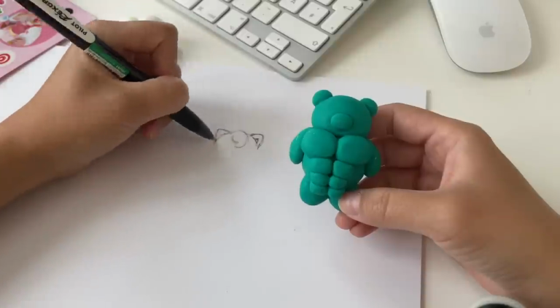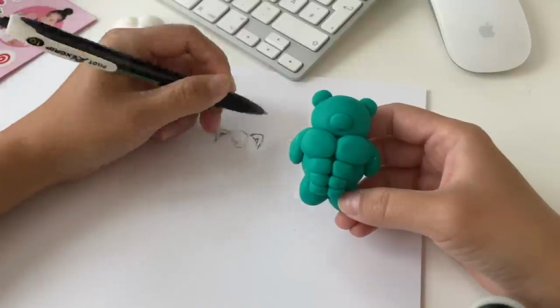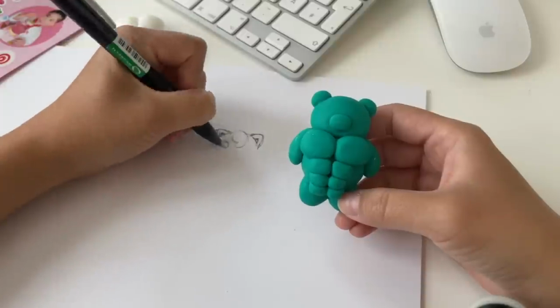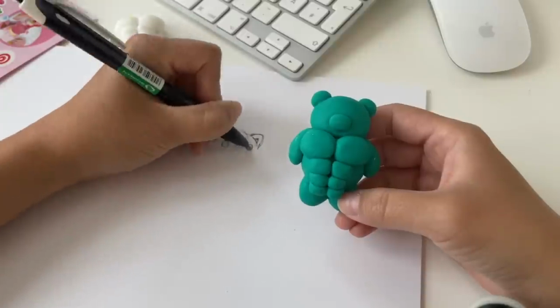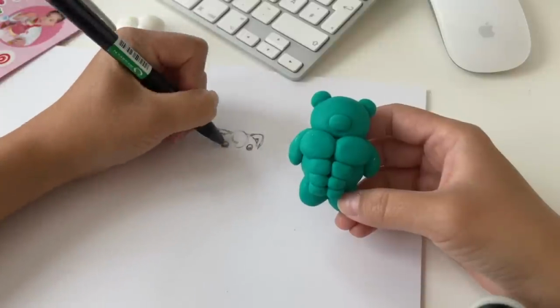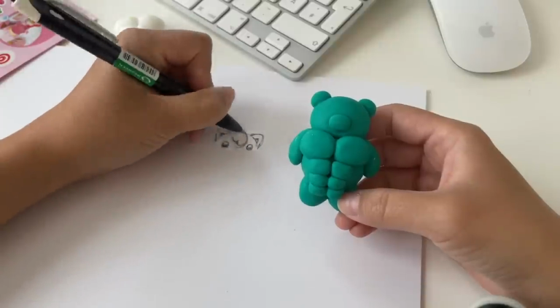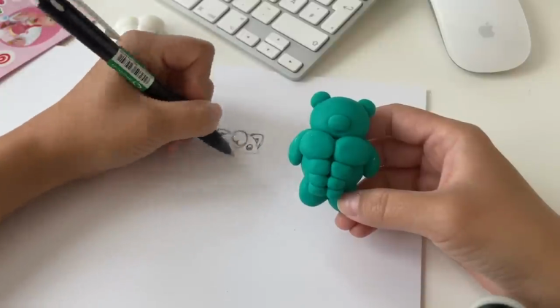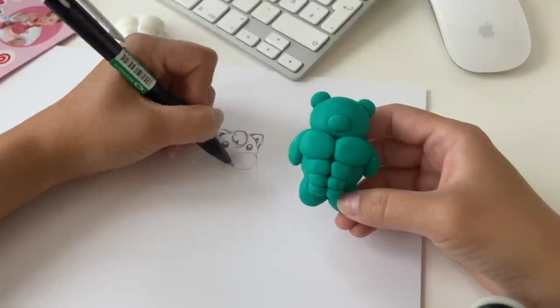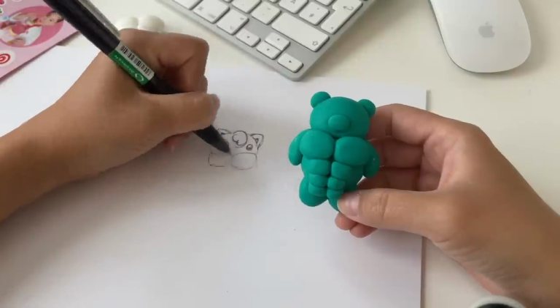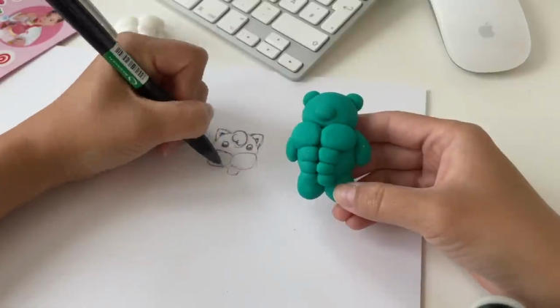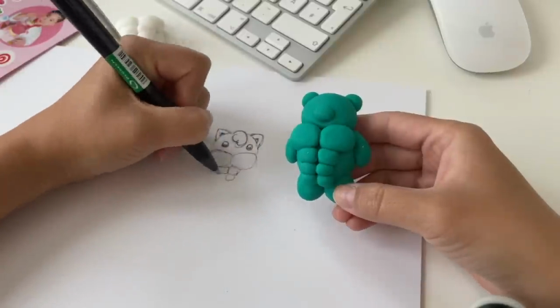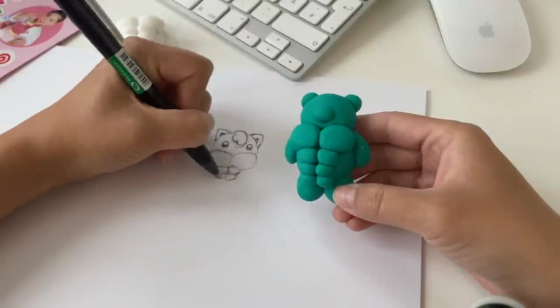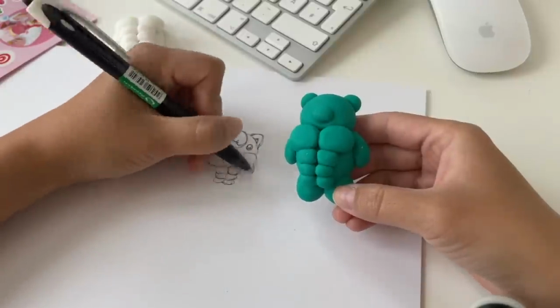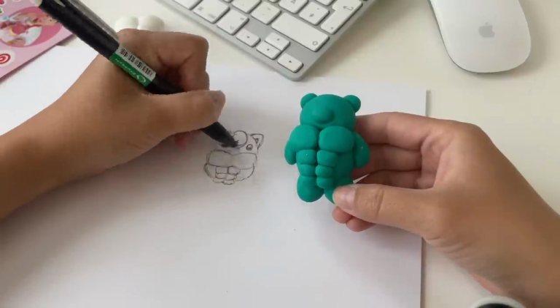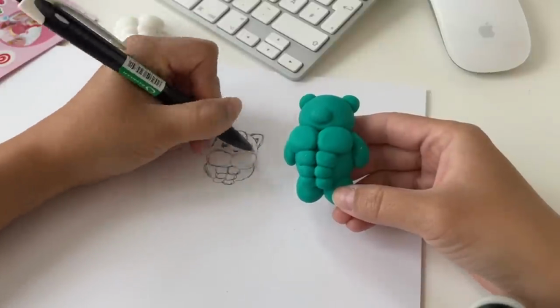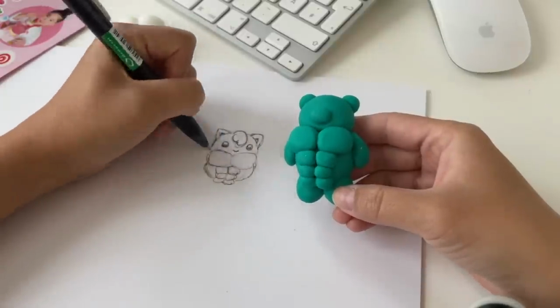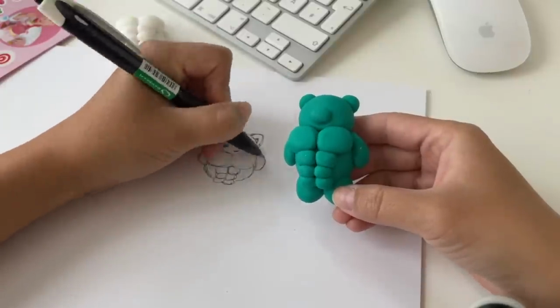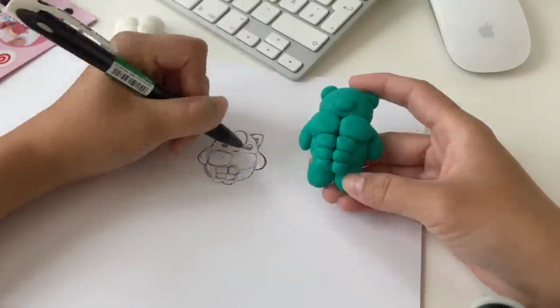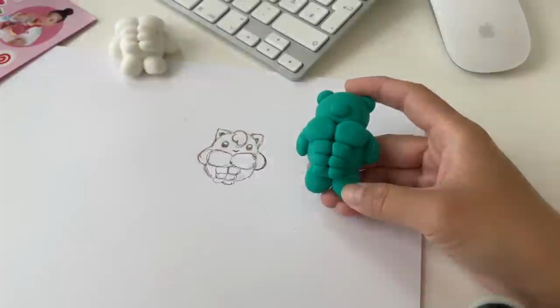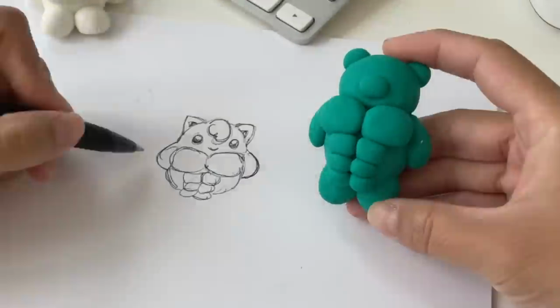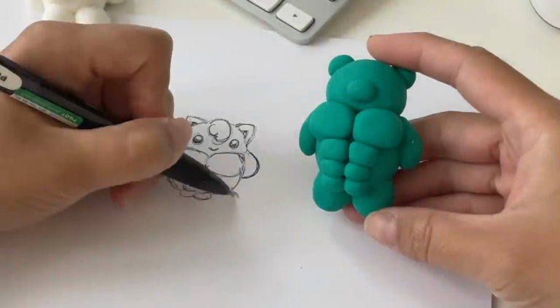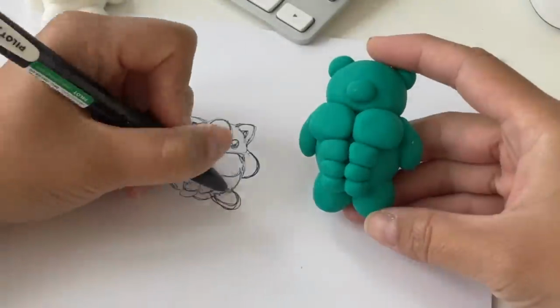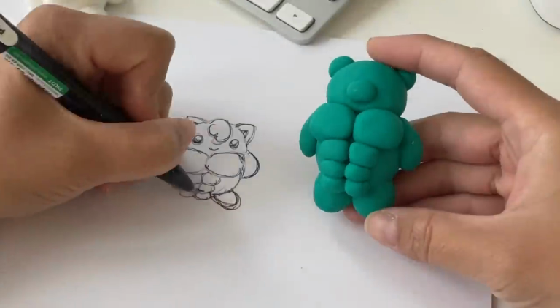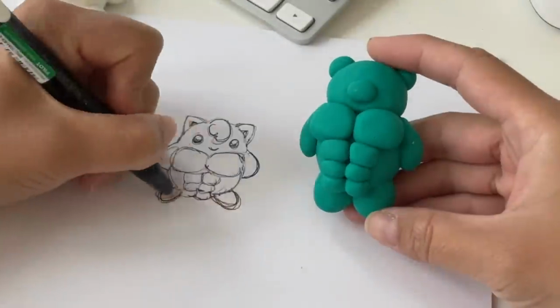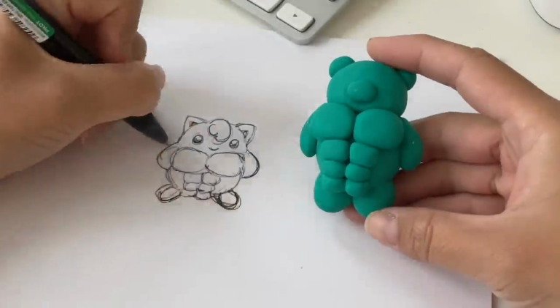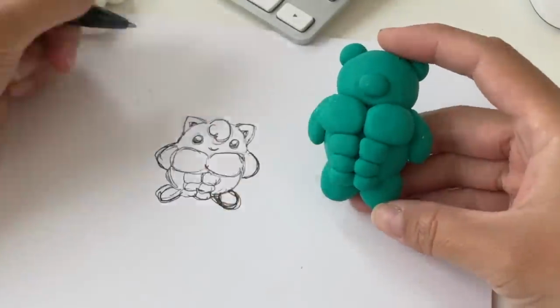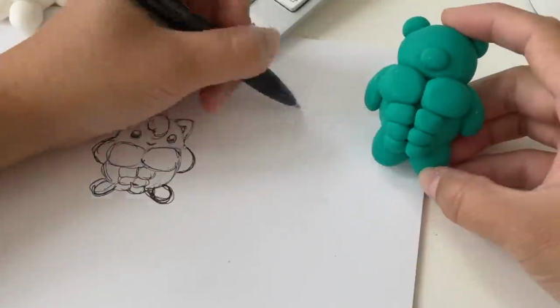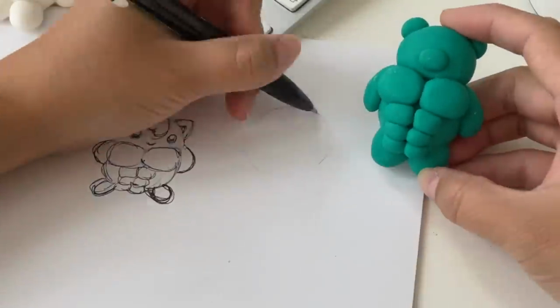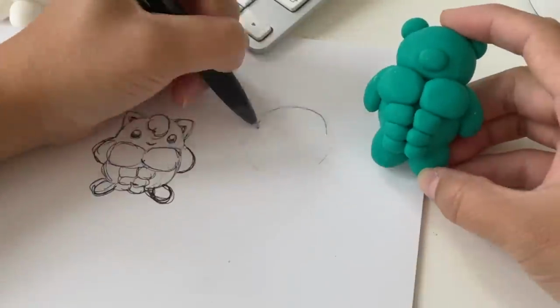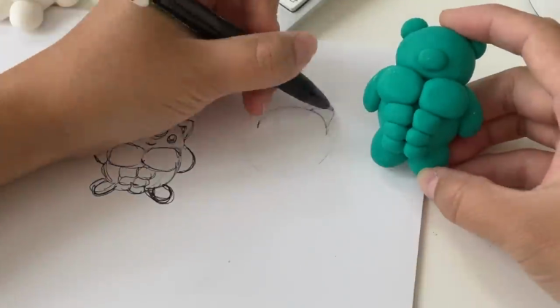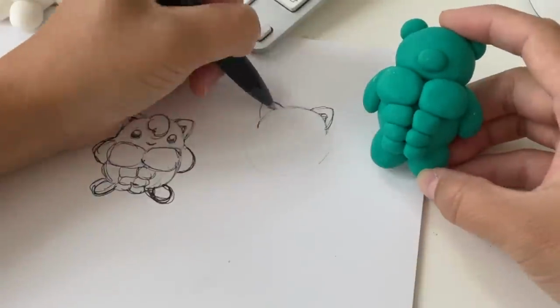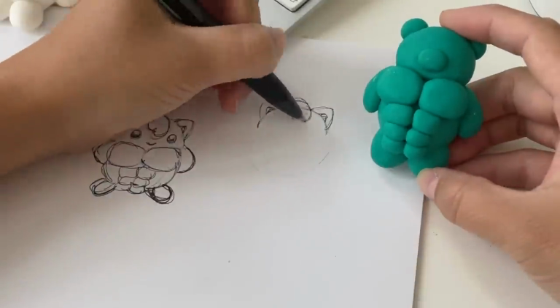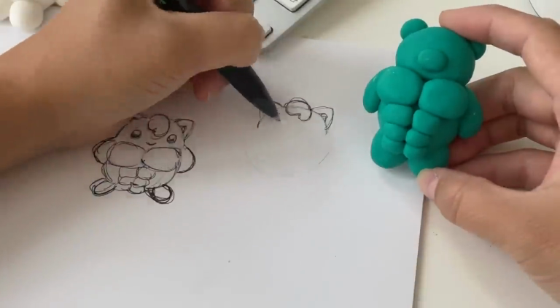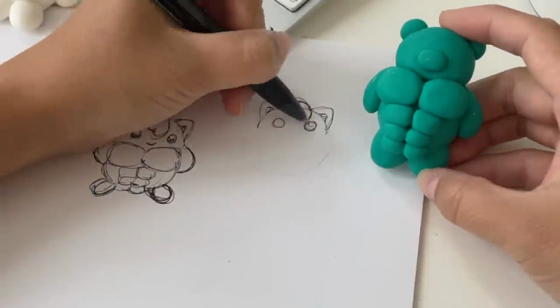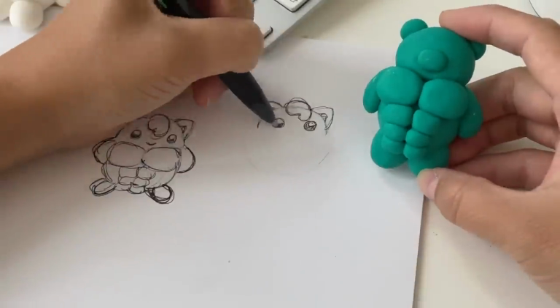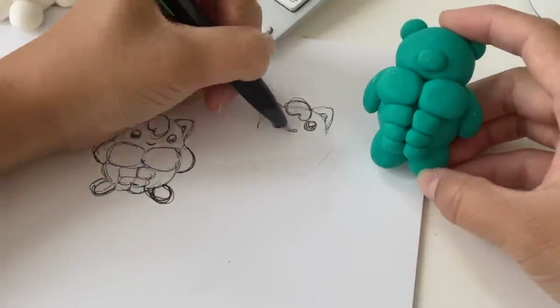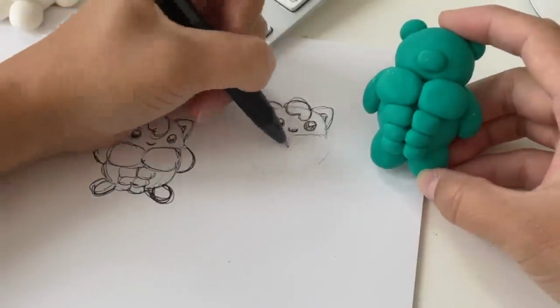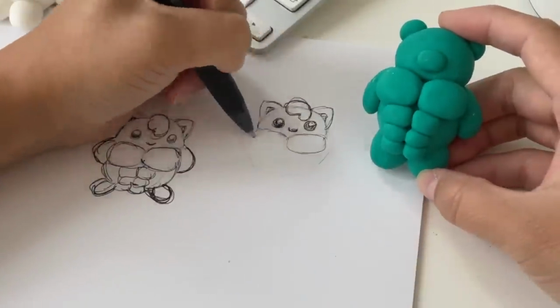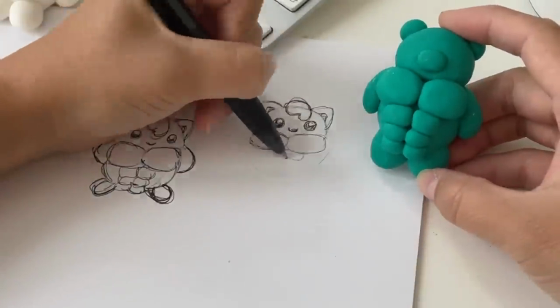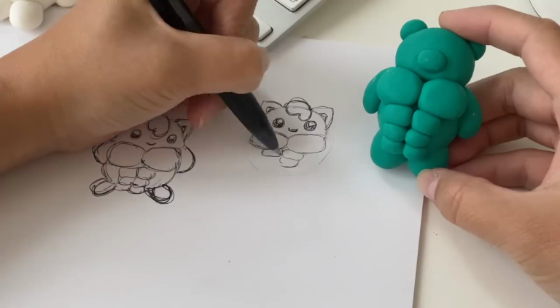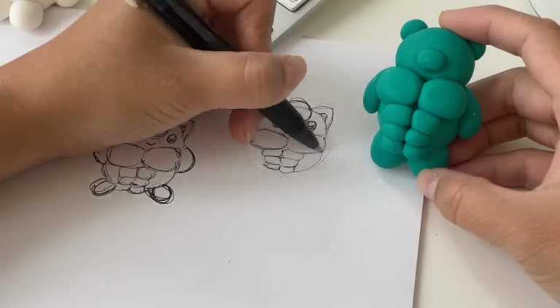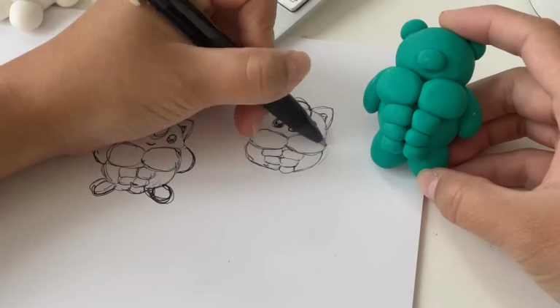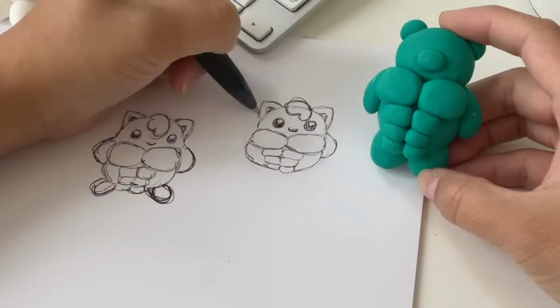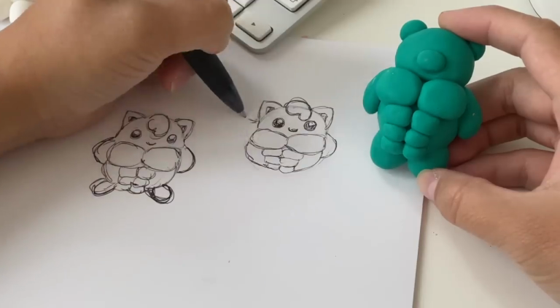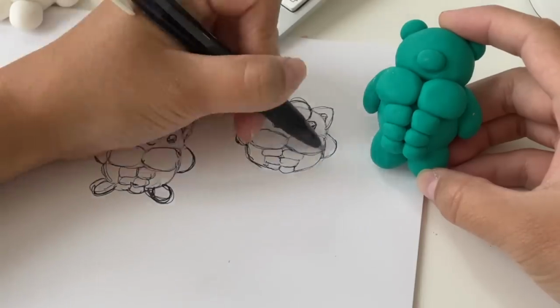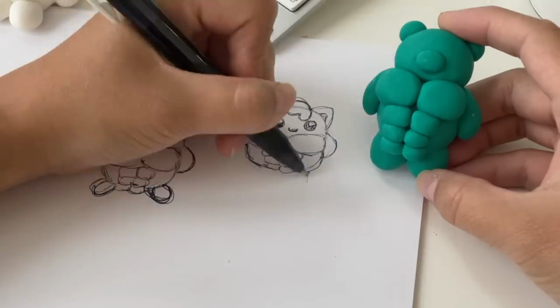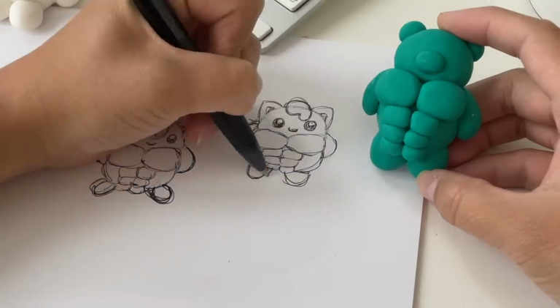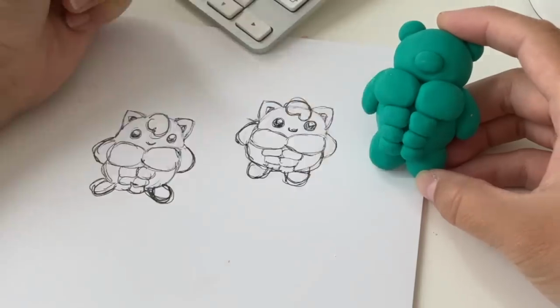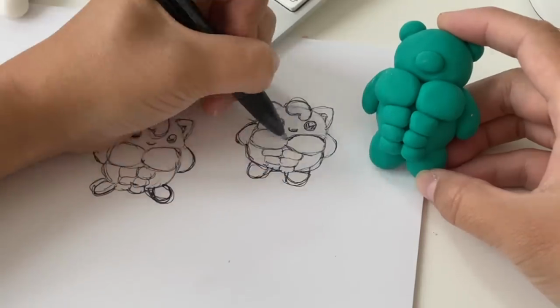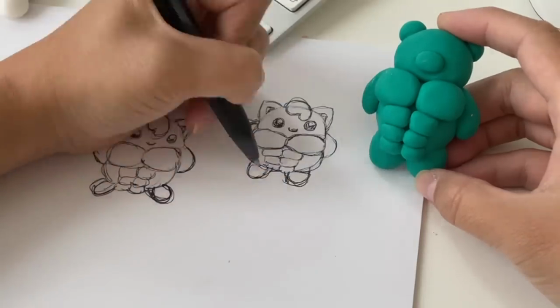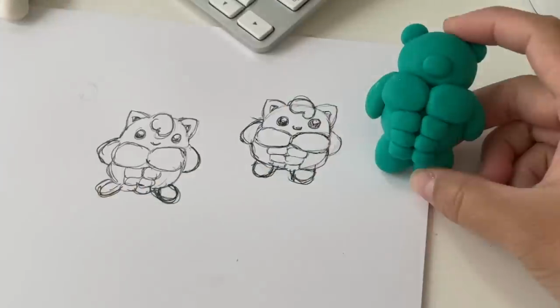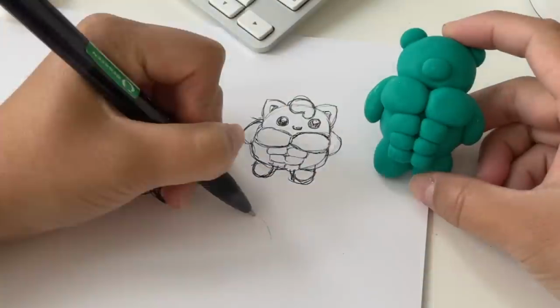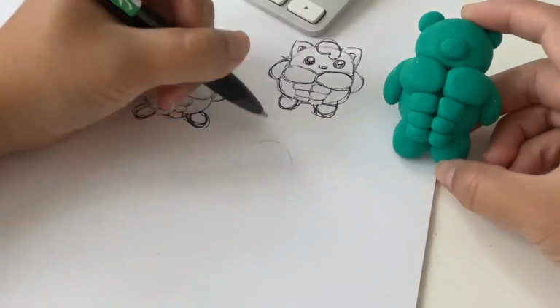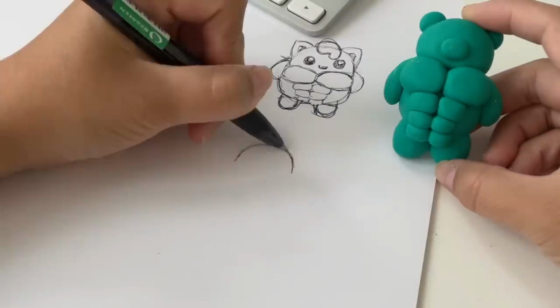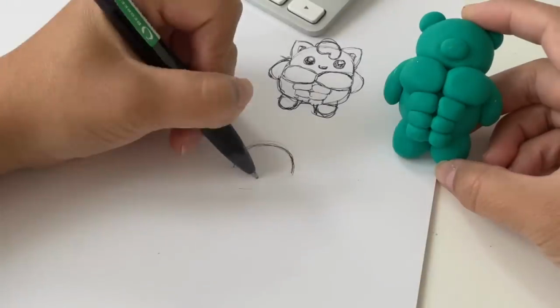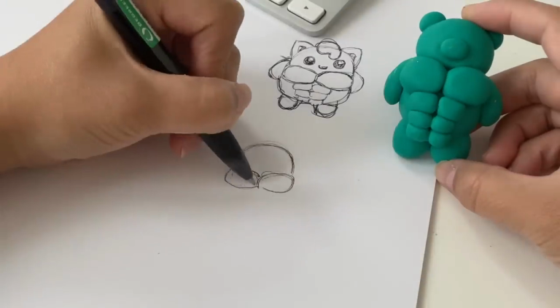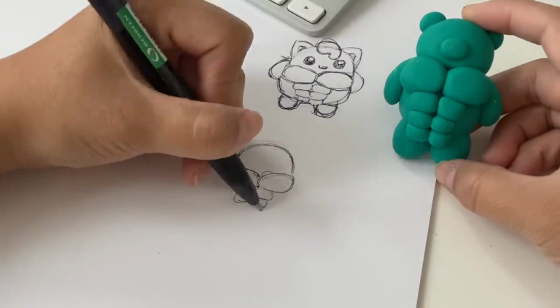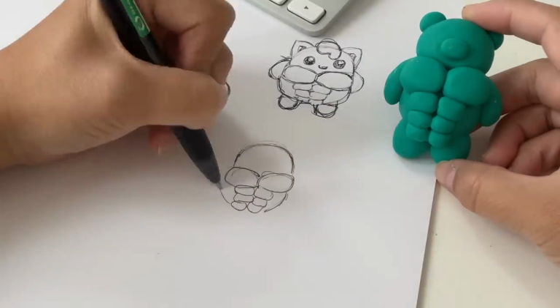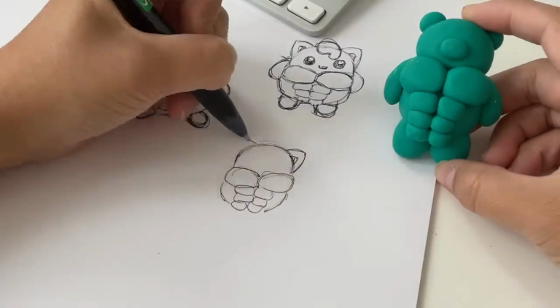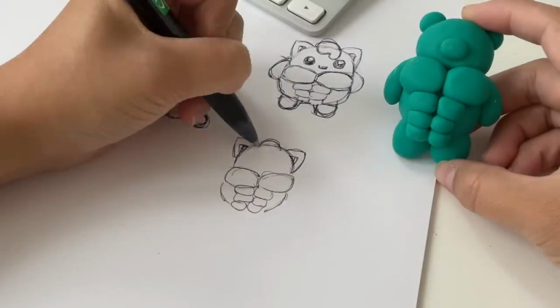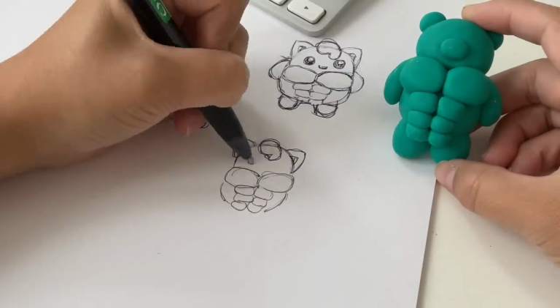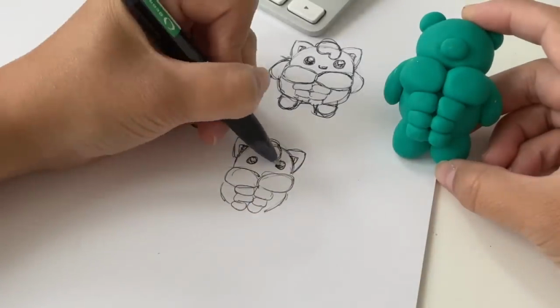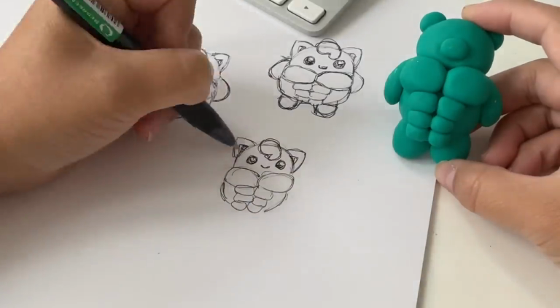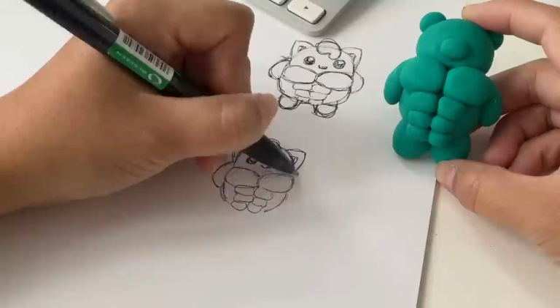I'm mostly playing around with the body shape here, because Jigglypuff is completely round, which makes it a bit more challenging to fit all the muscles into place.